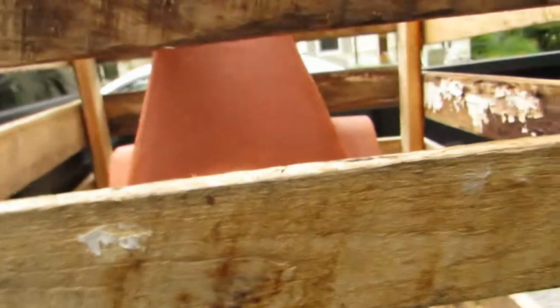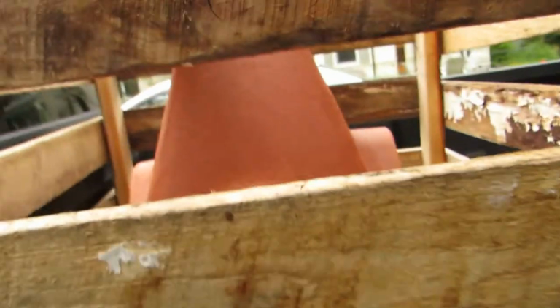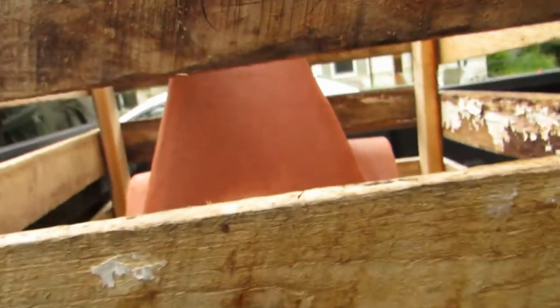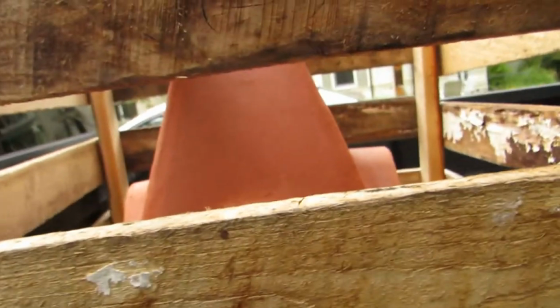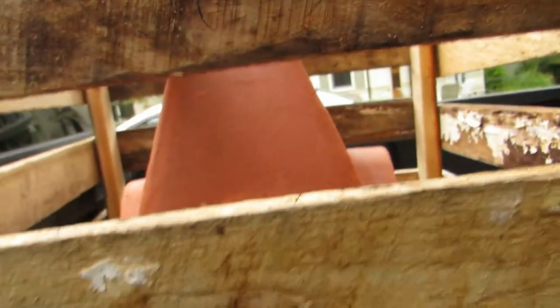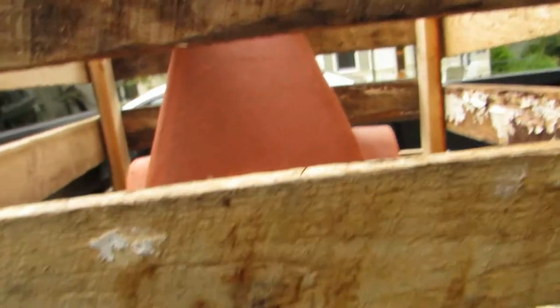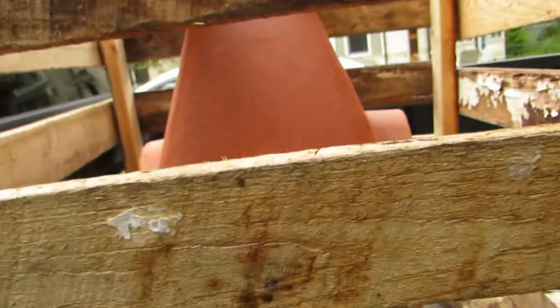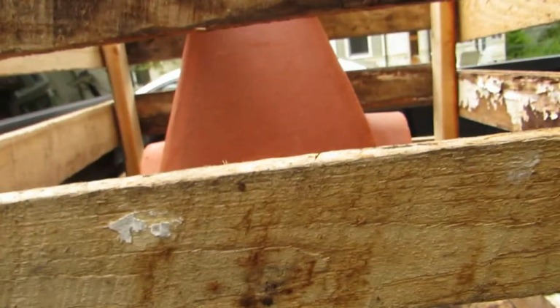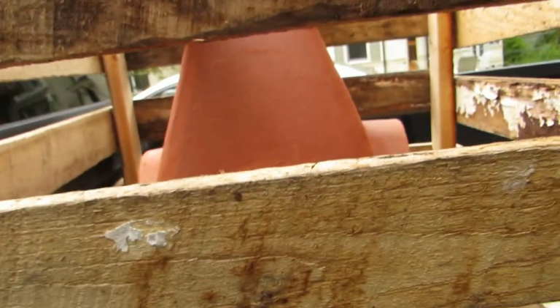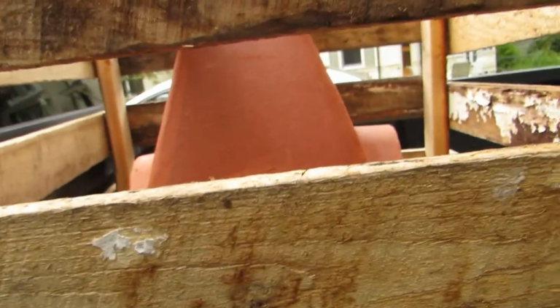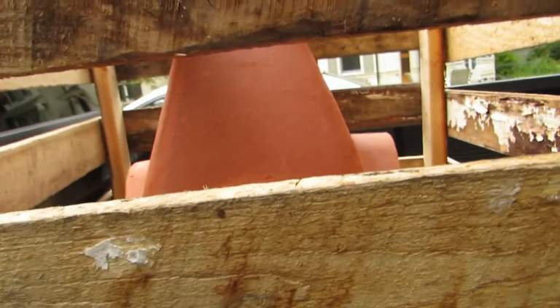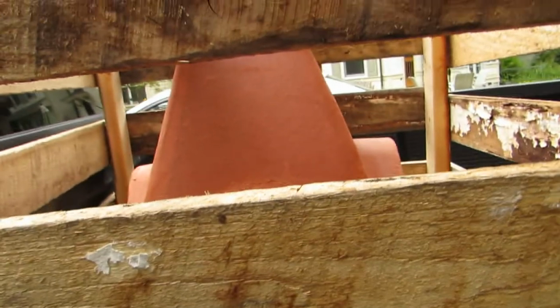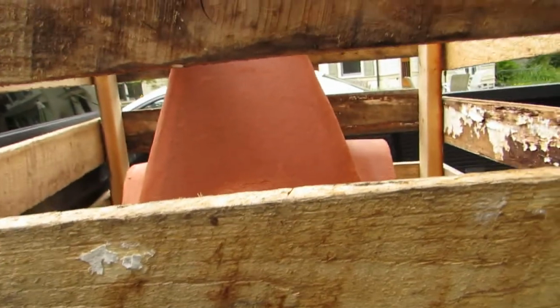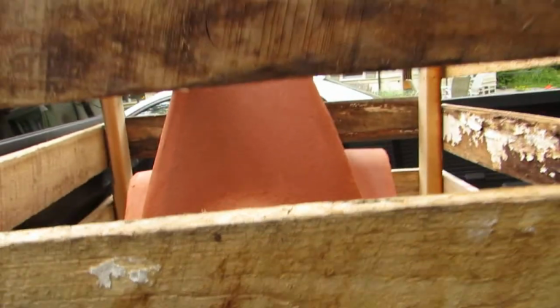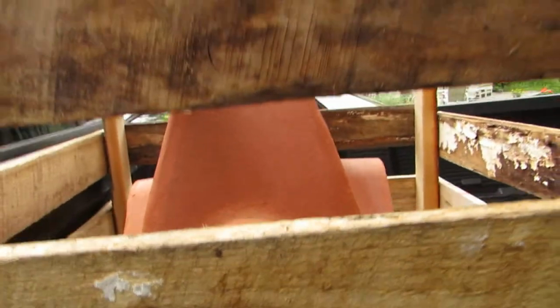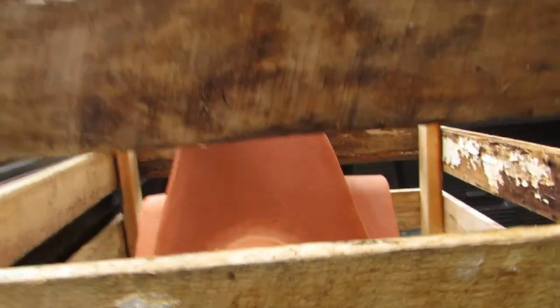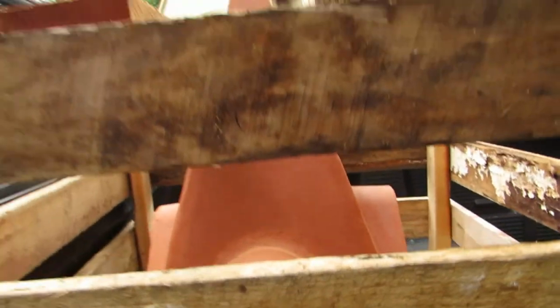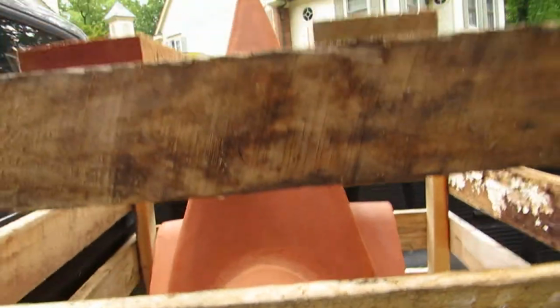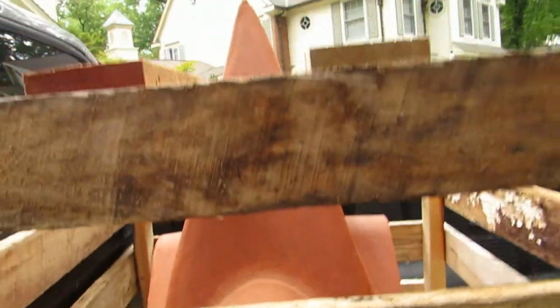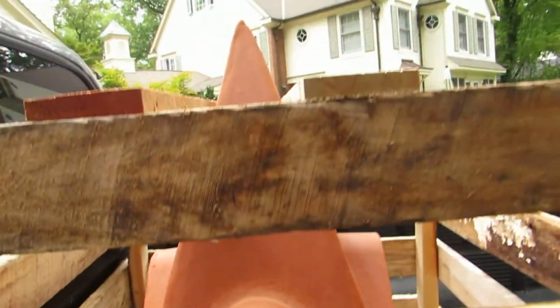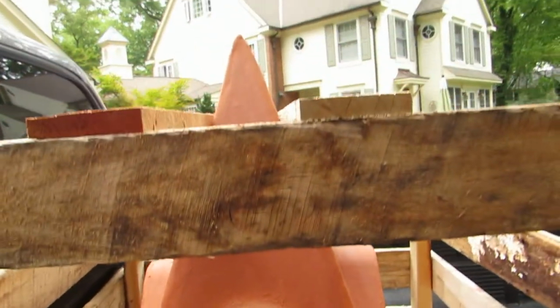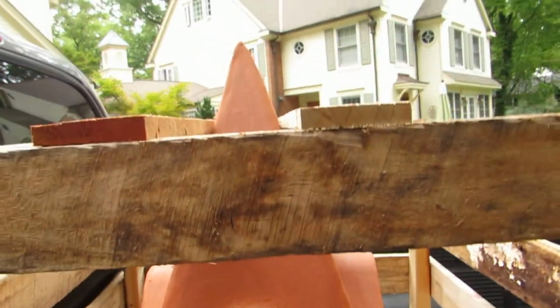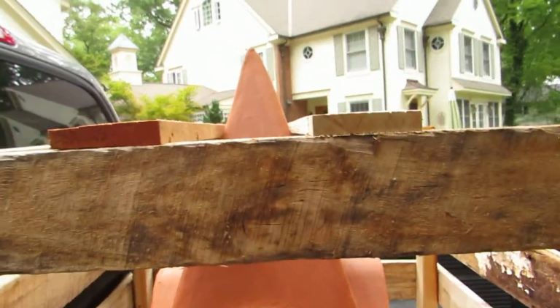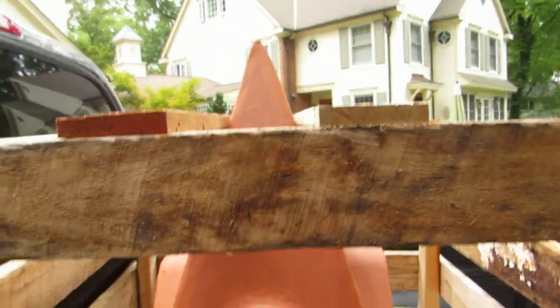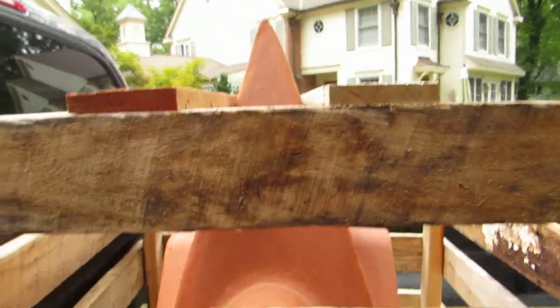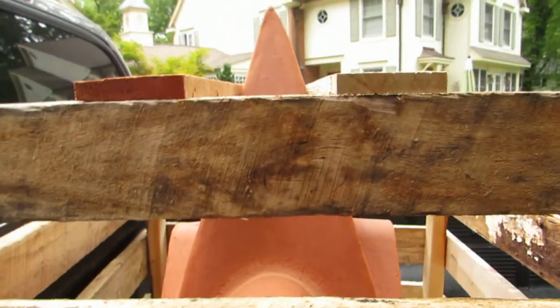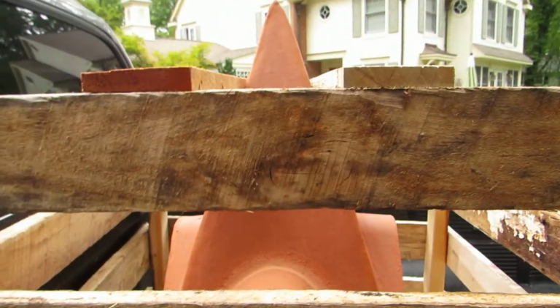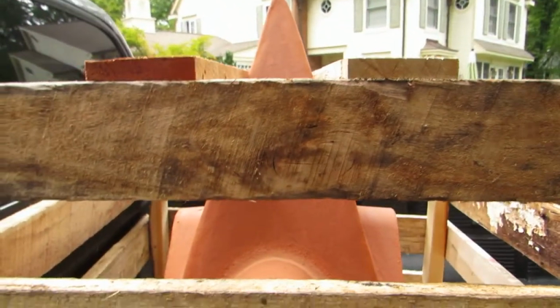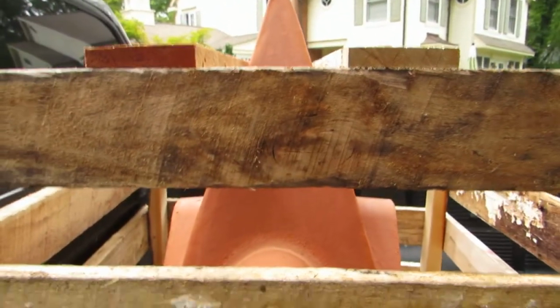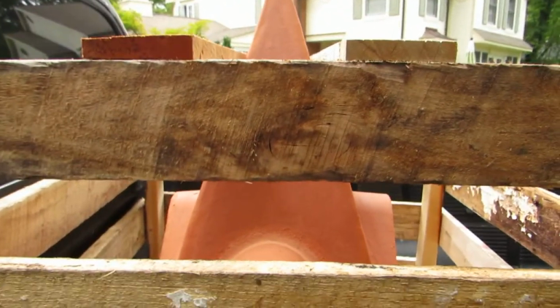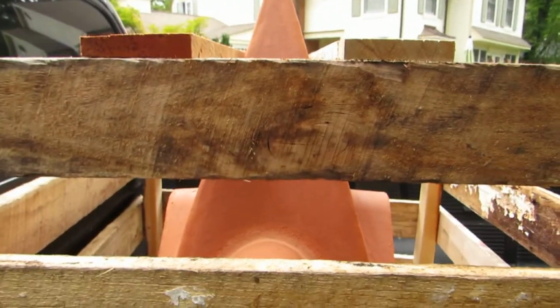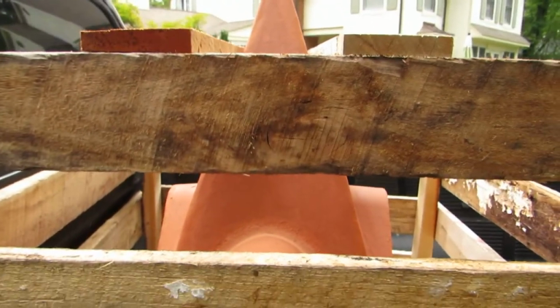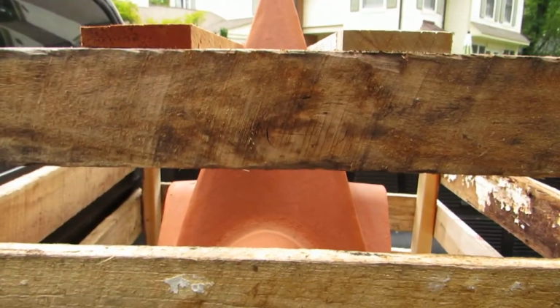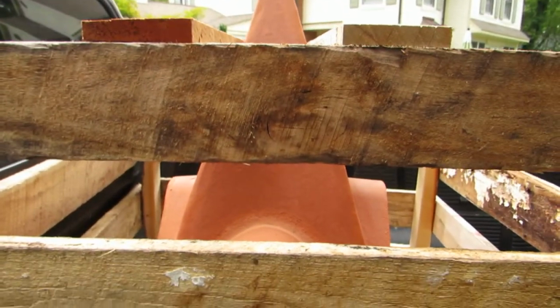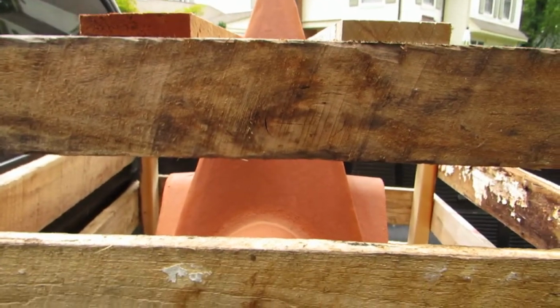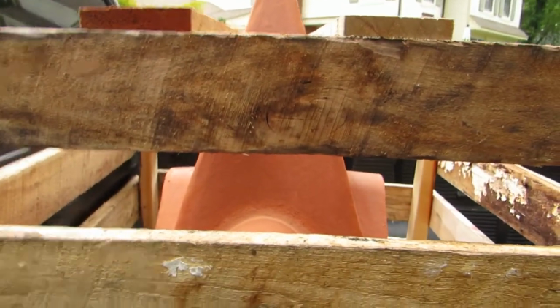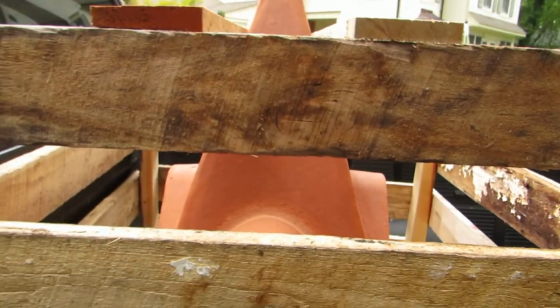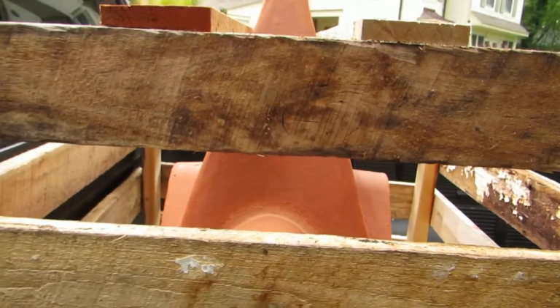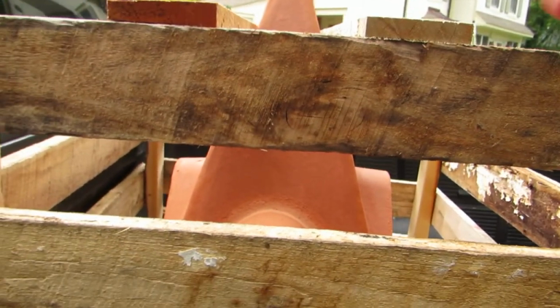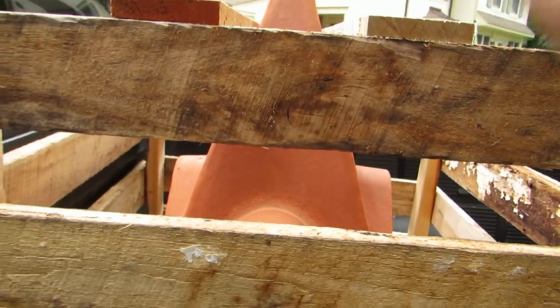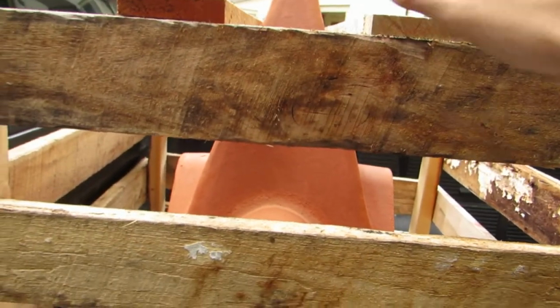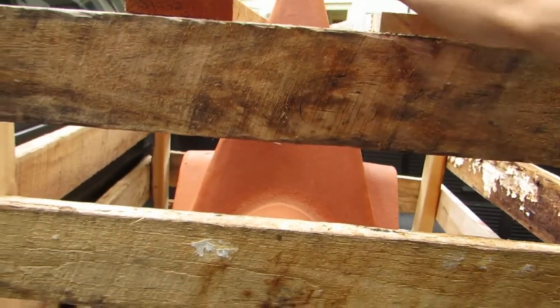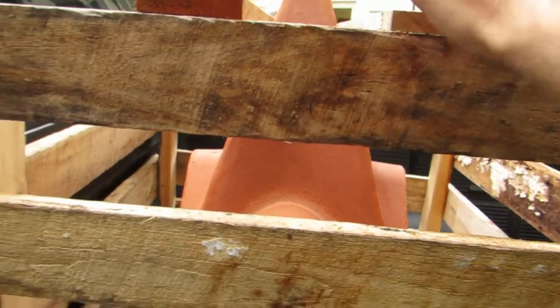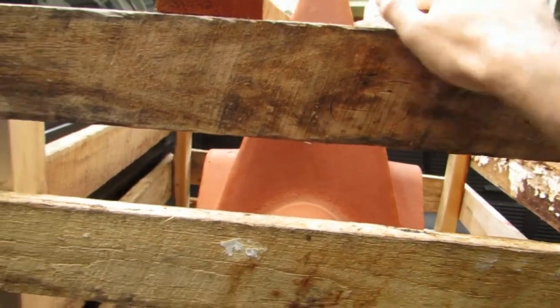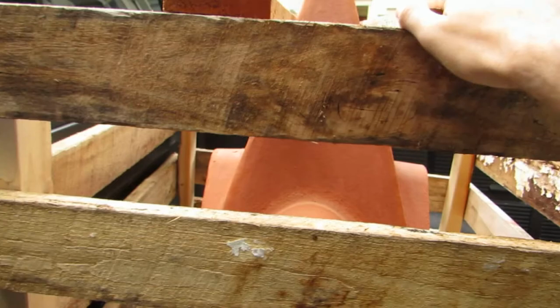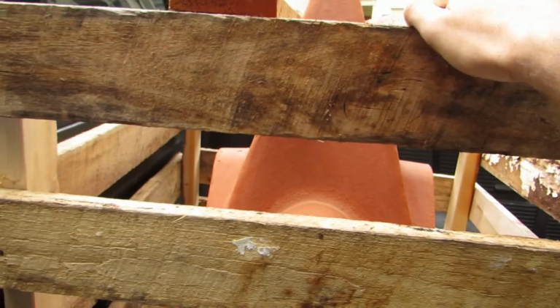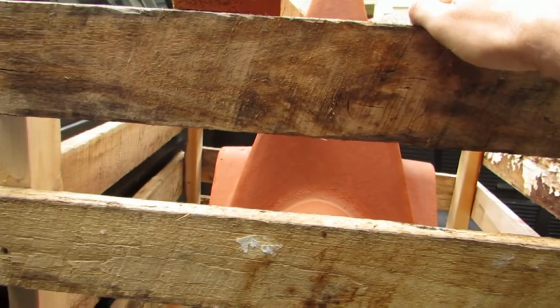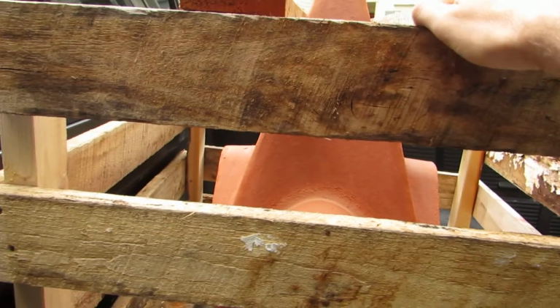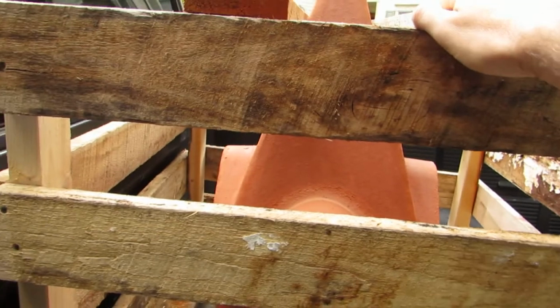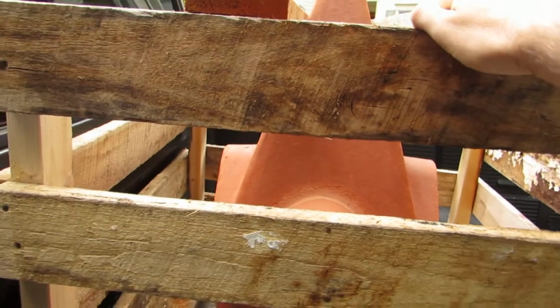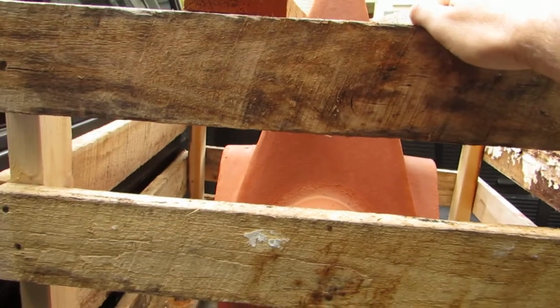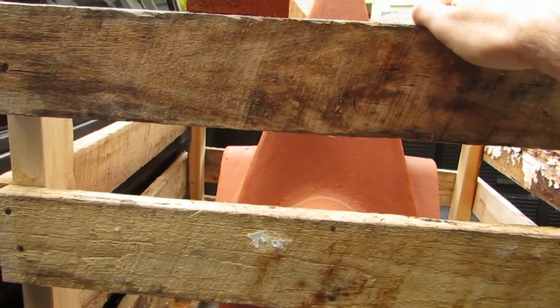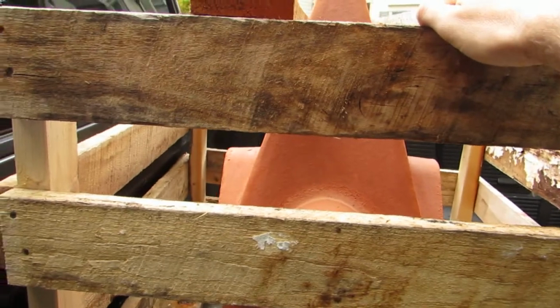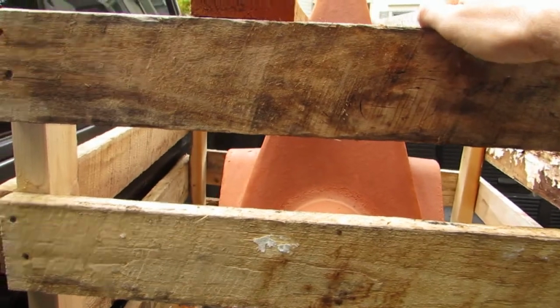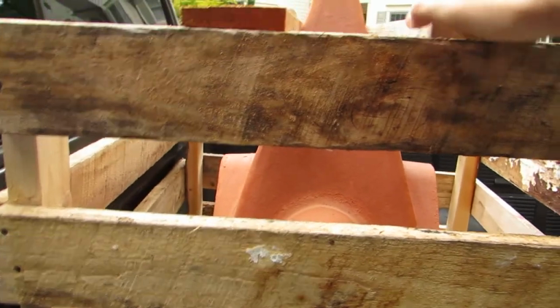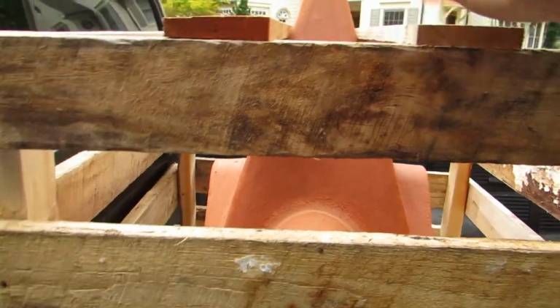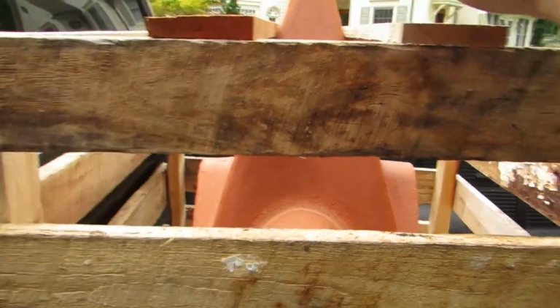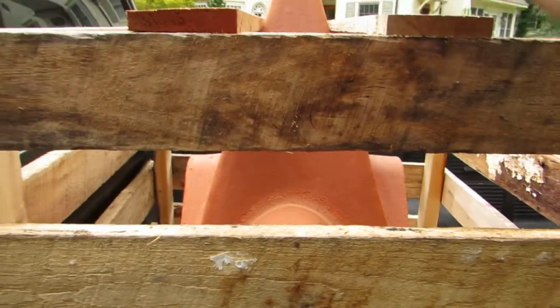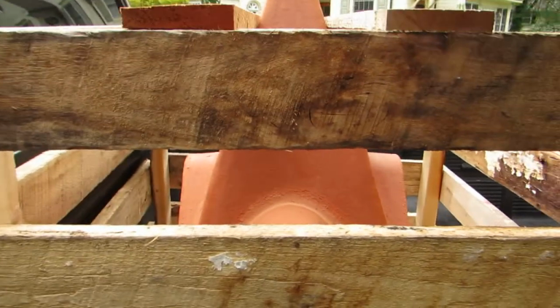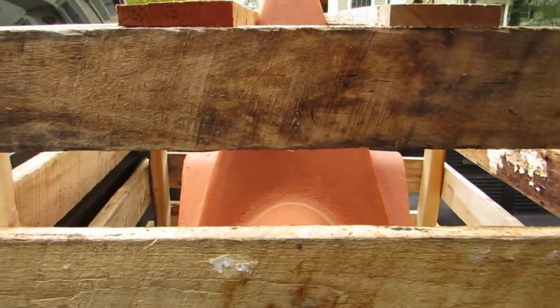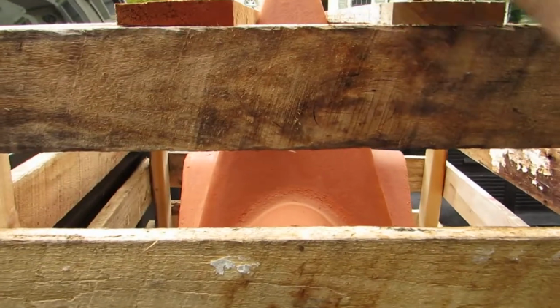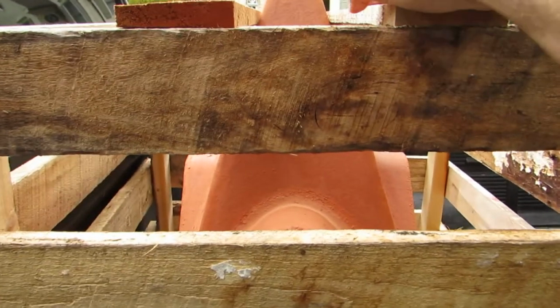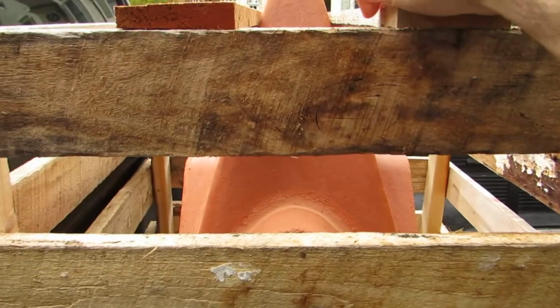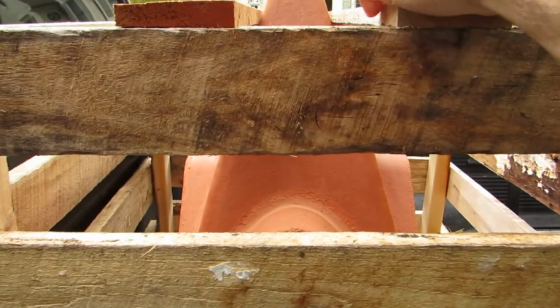This is the cathedral style clay chimney pot in its shipping crate. This protects the top.